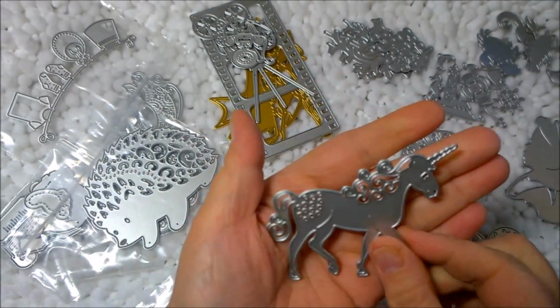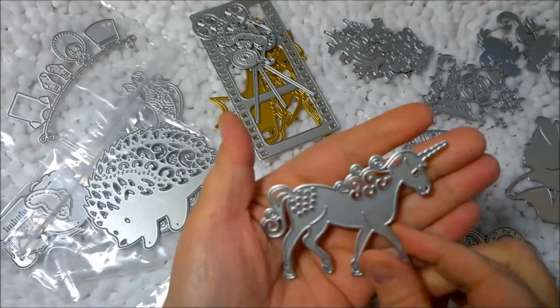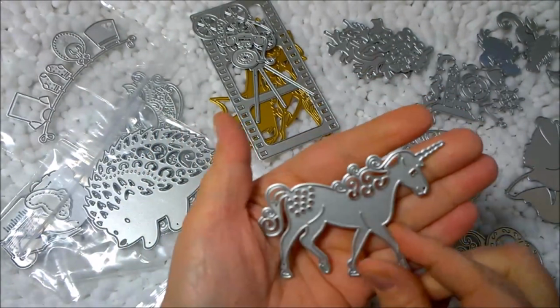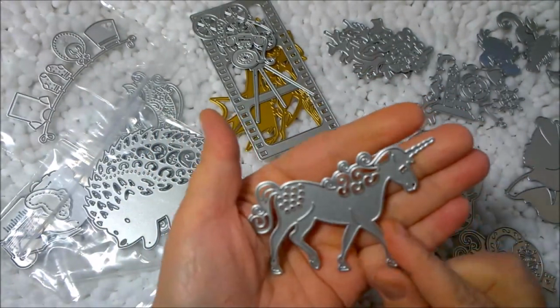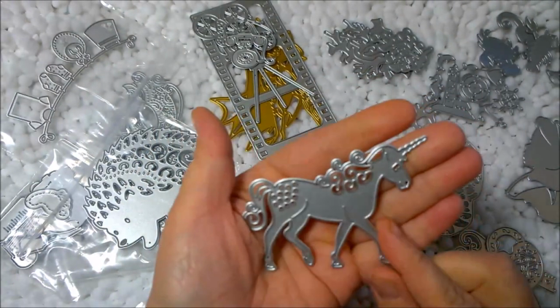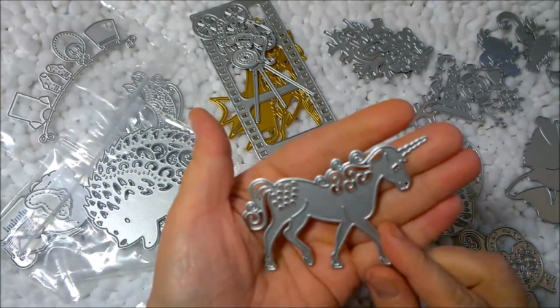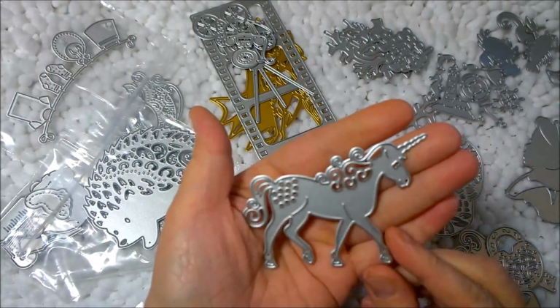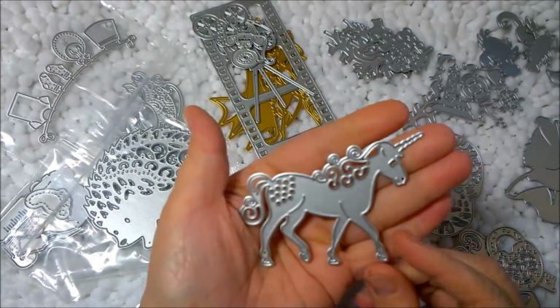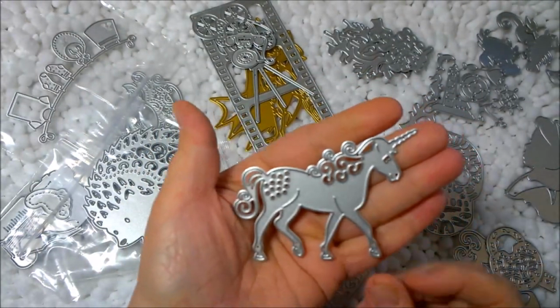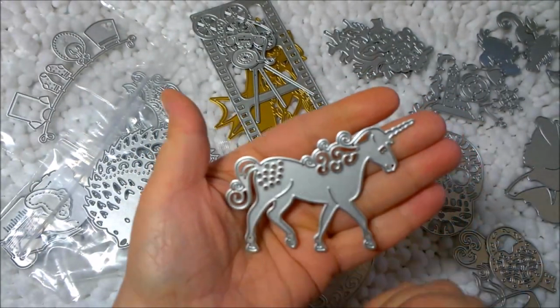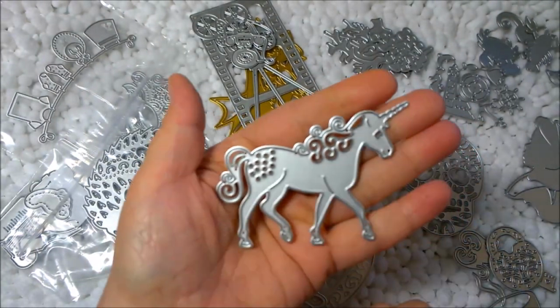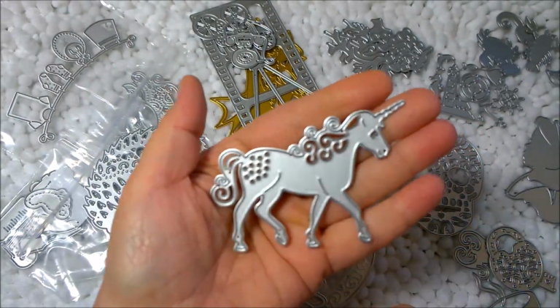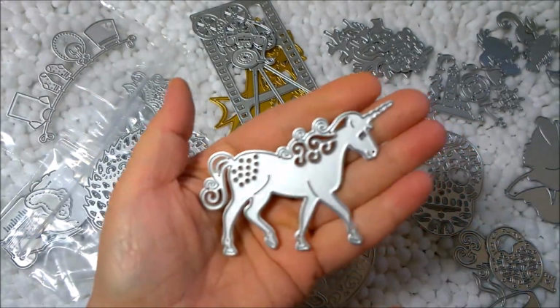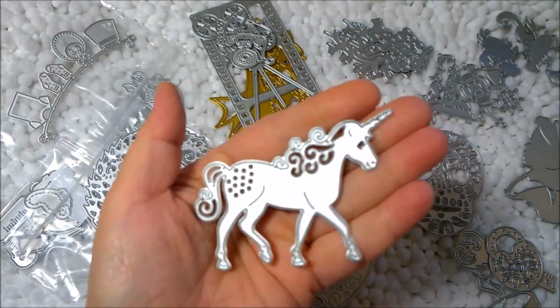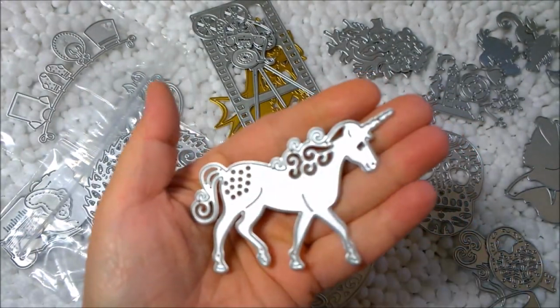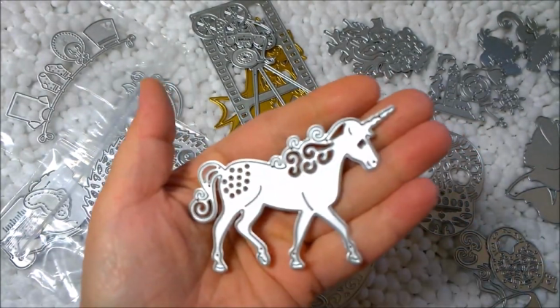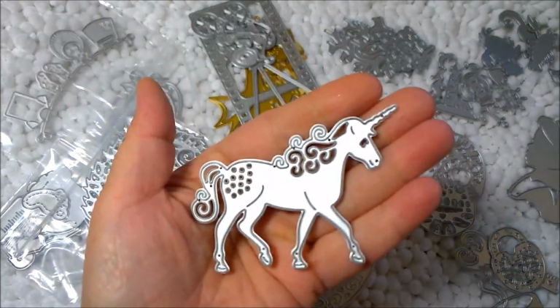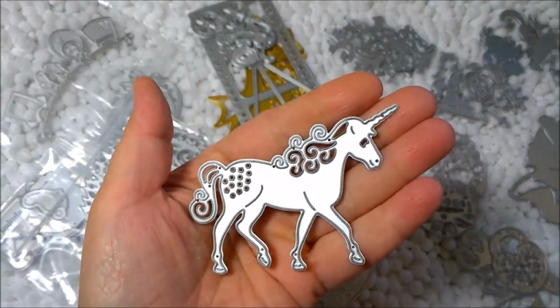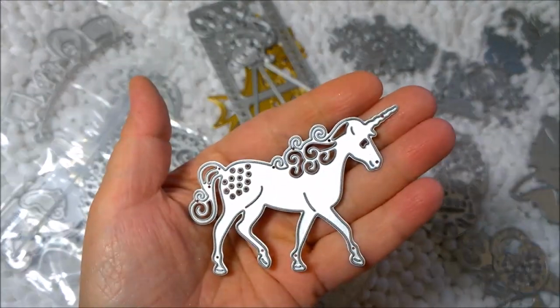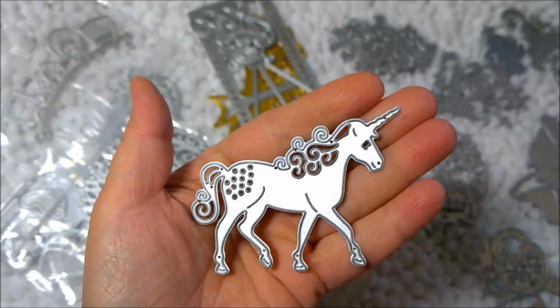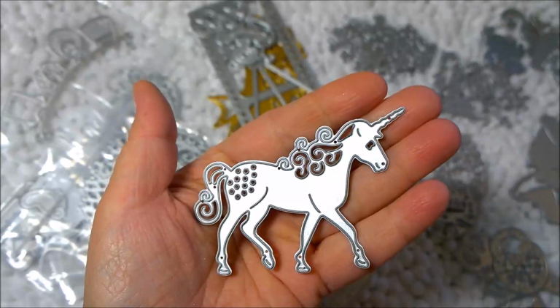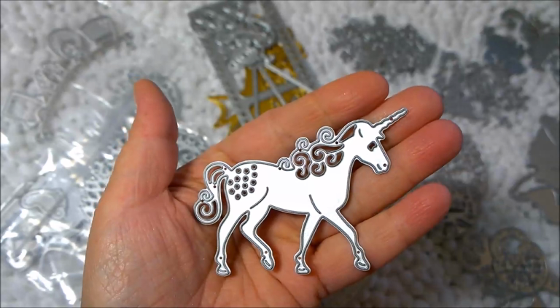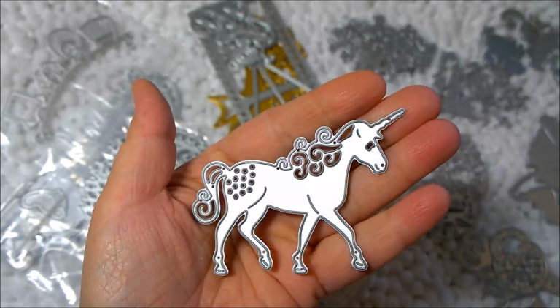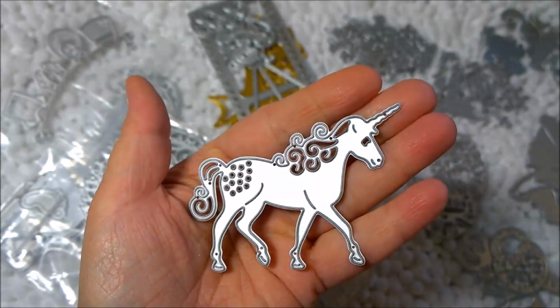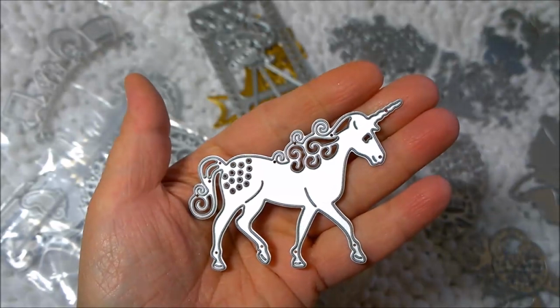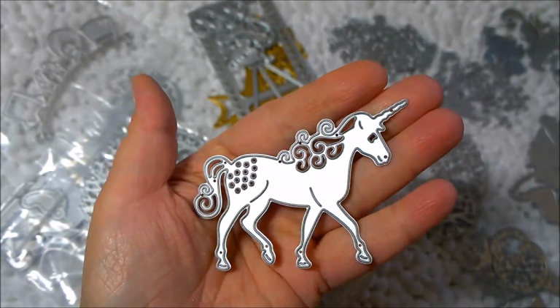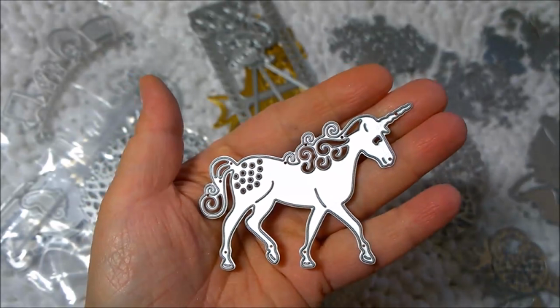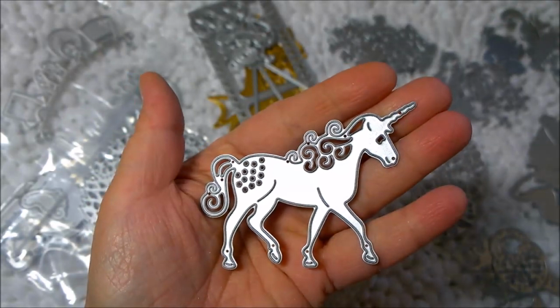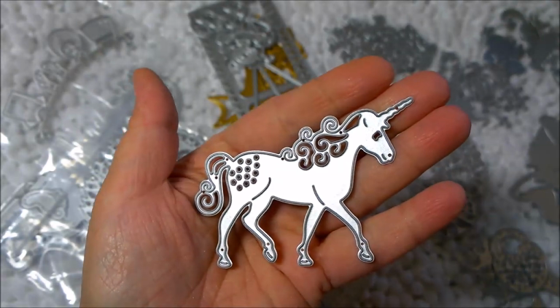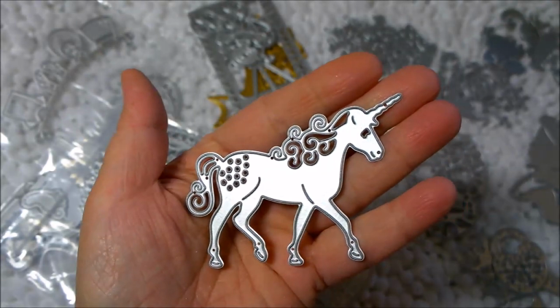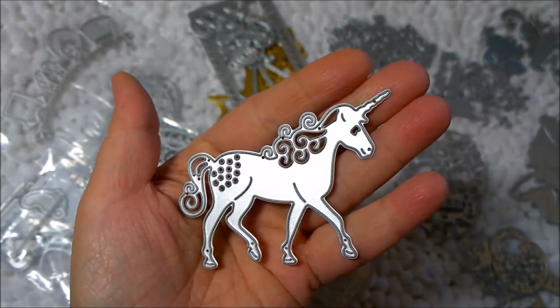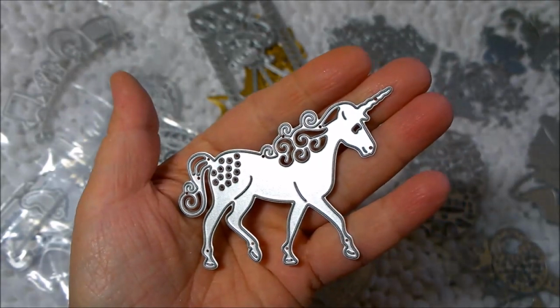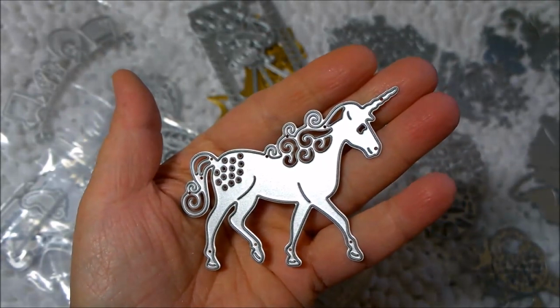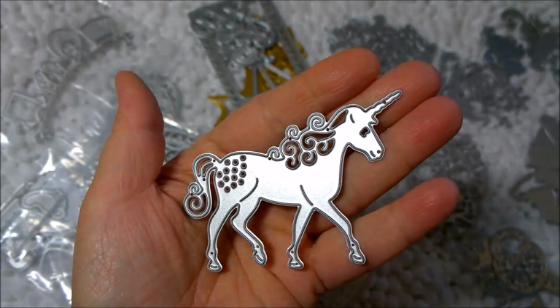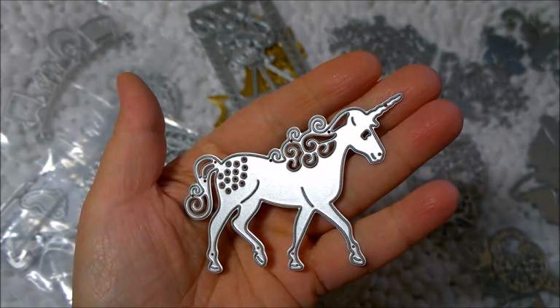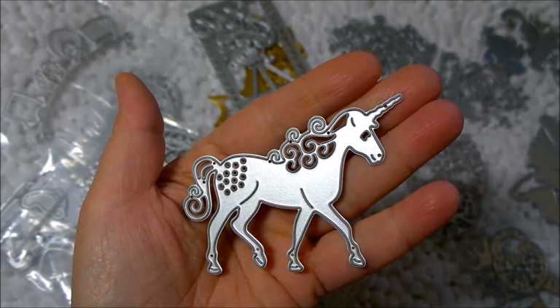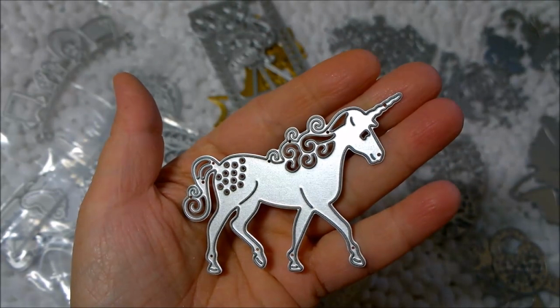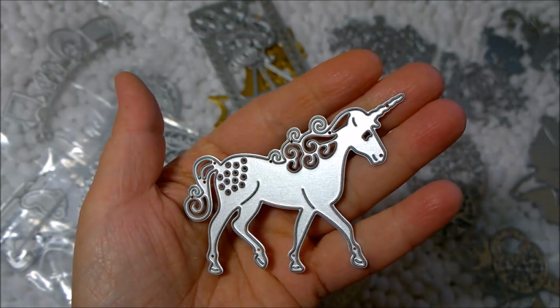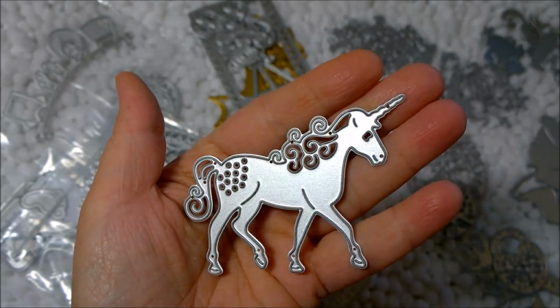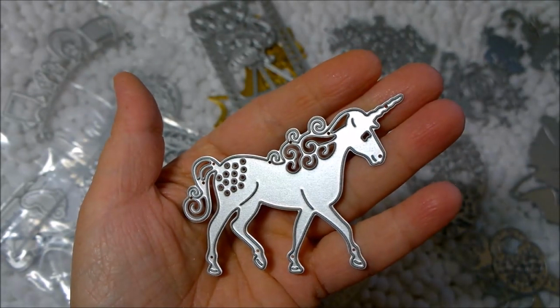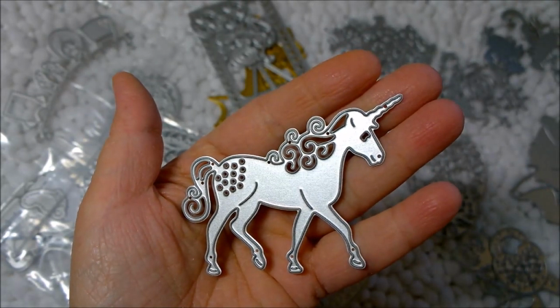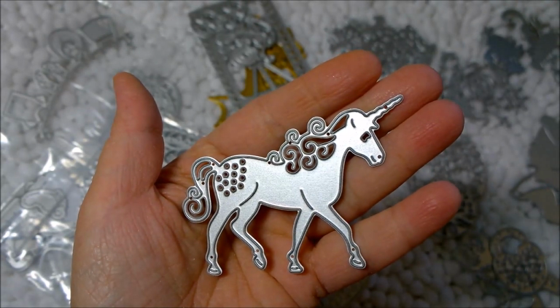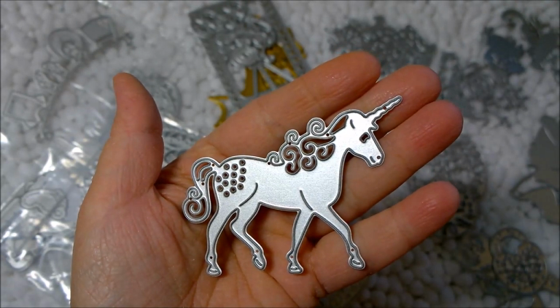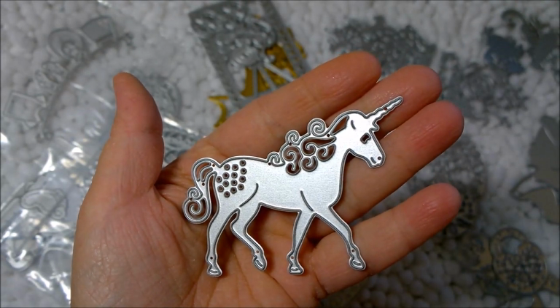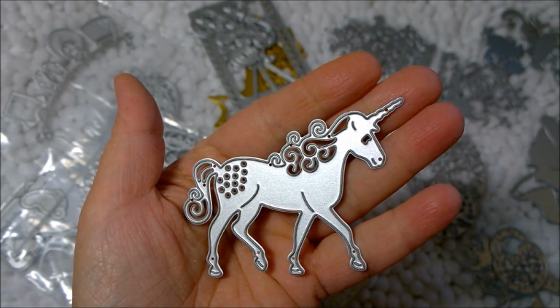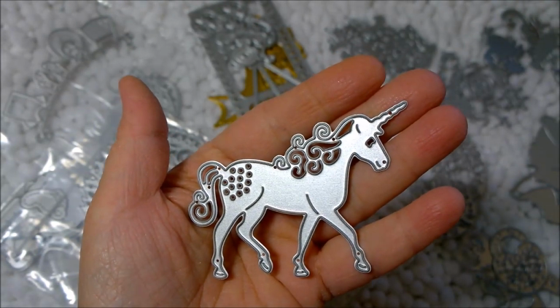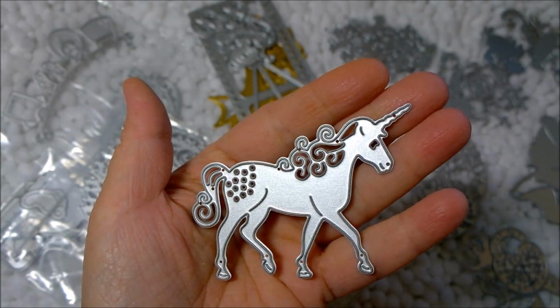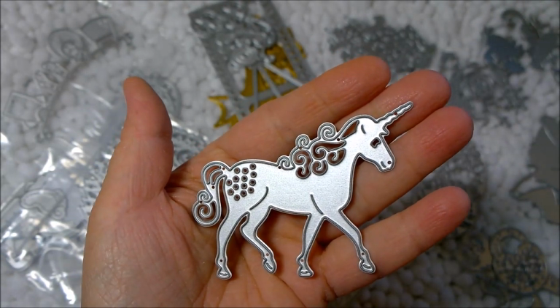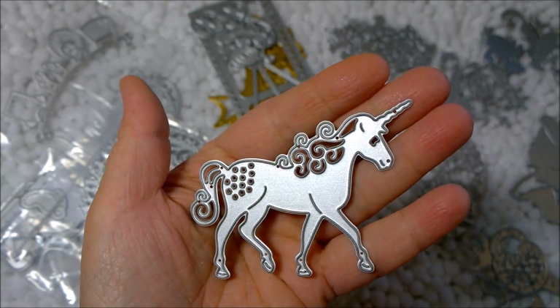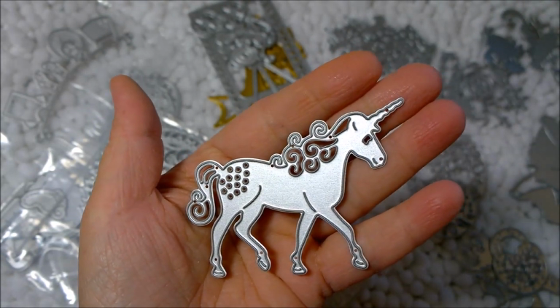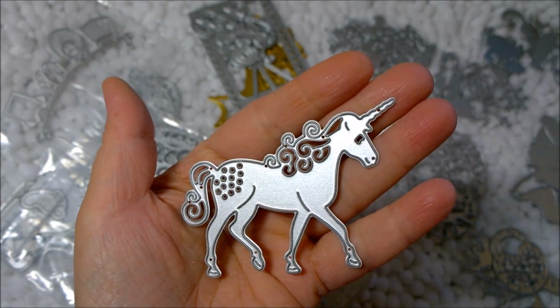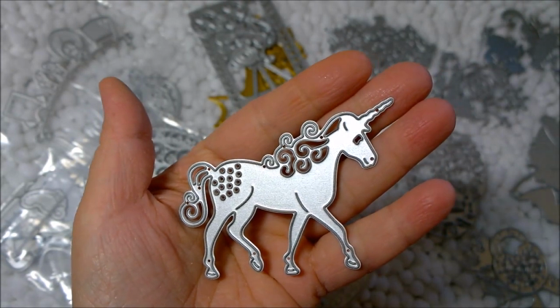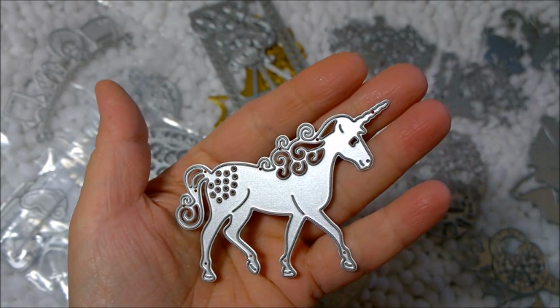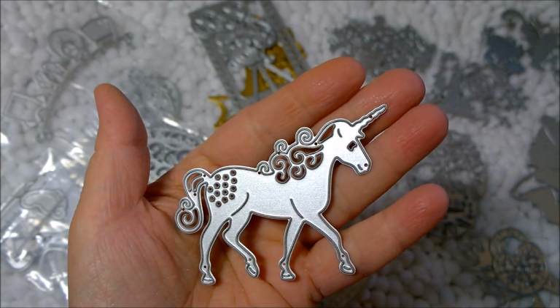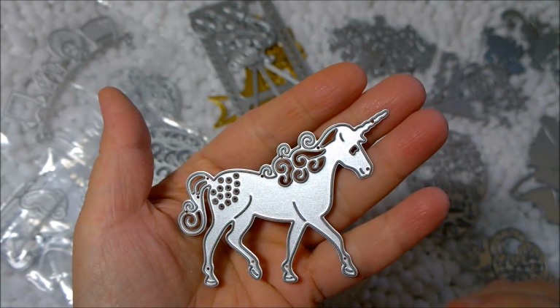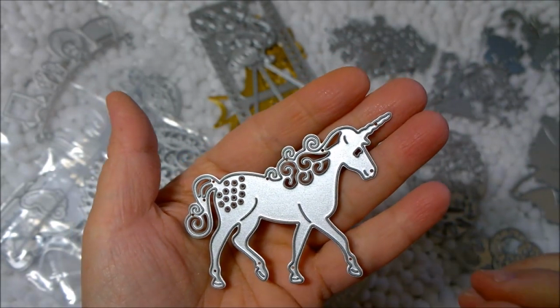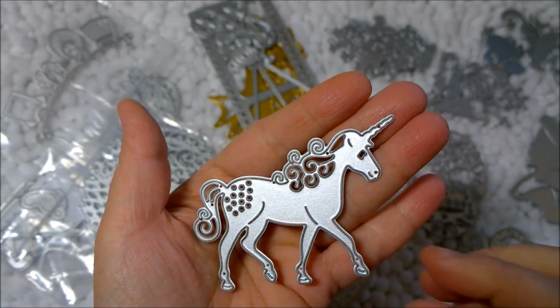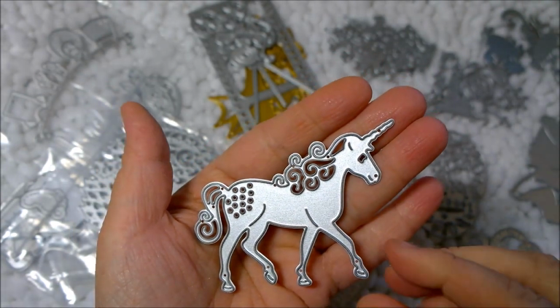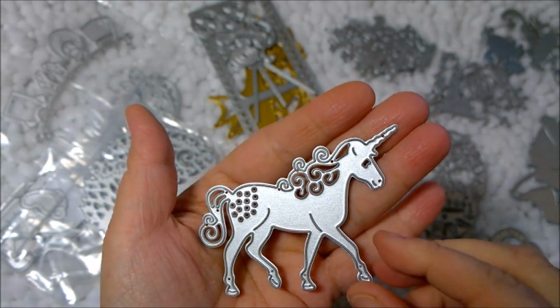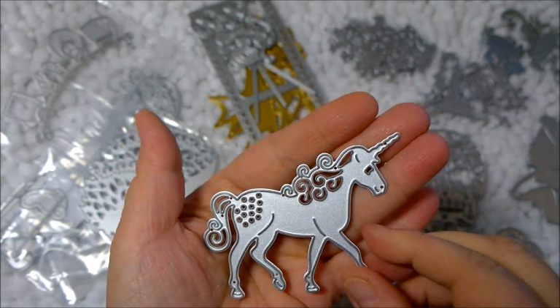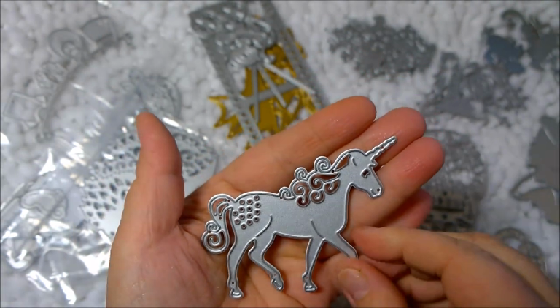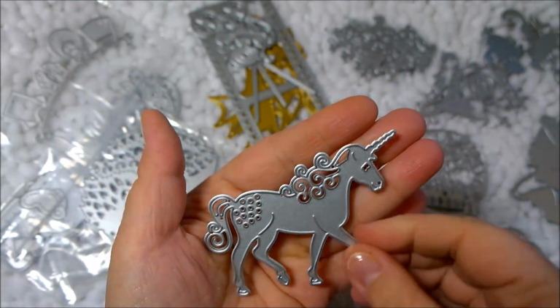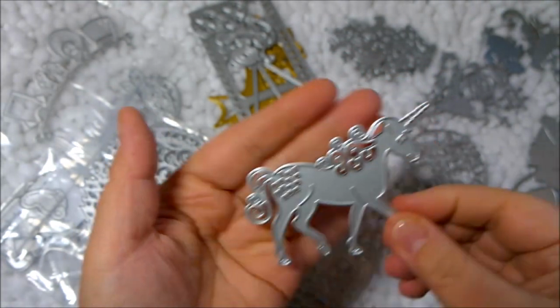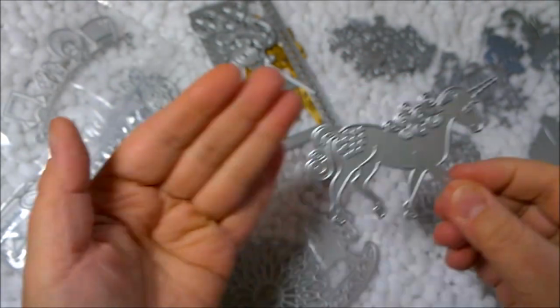I also got this beautiful unicorn die, and those are really popular right now alongside mermaids, so that will definitely come in handy.